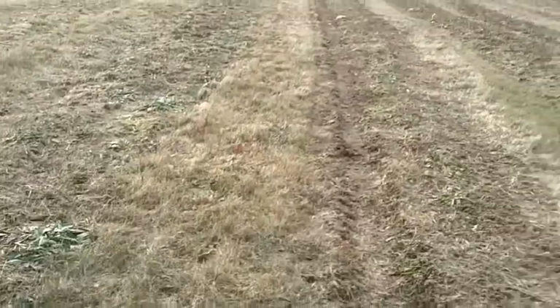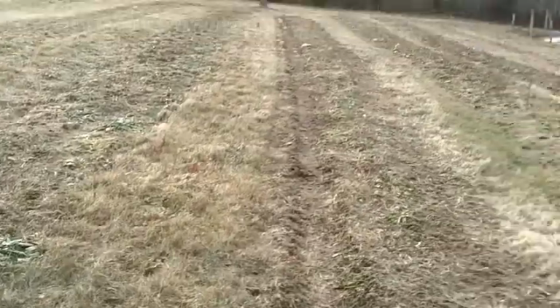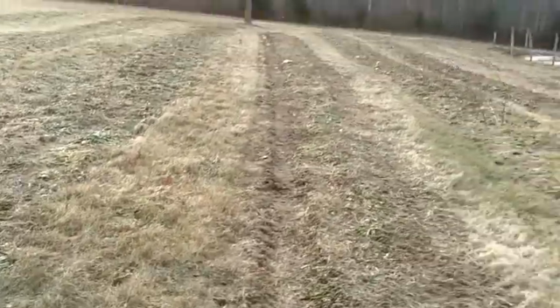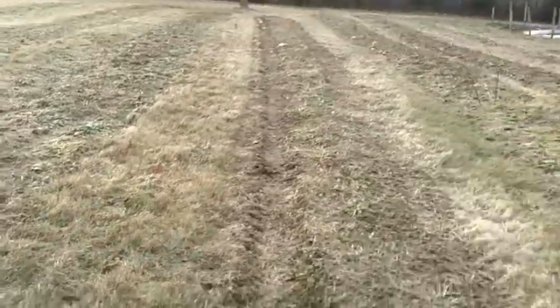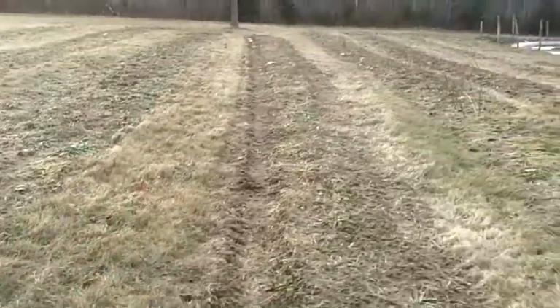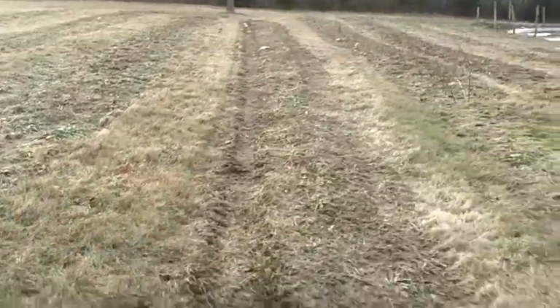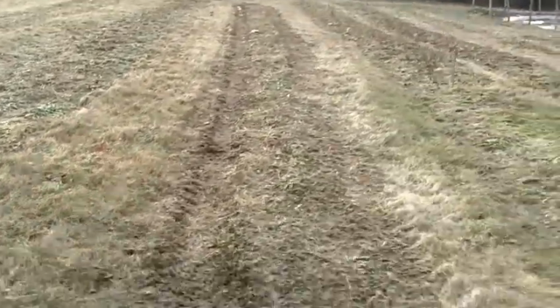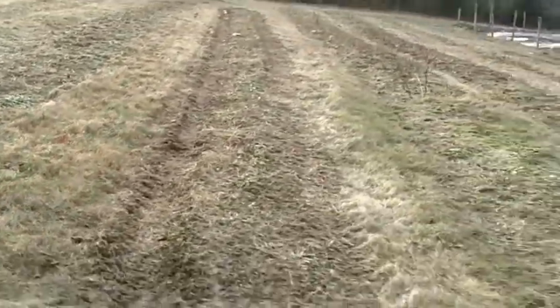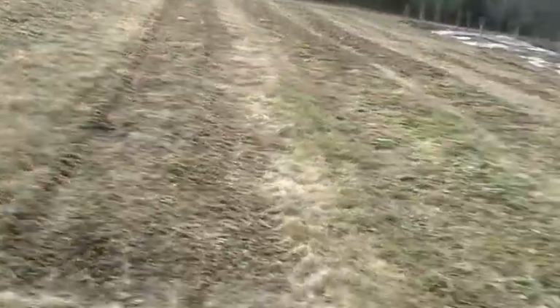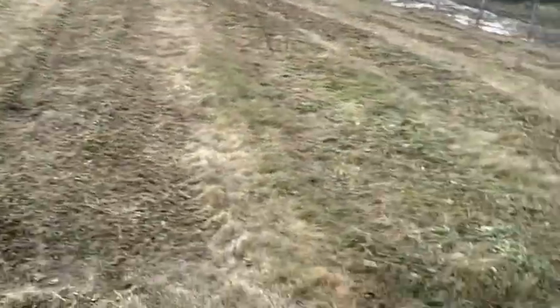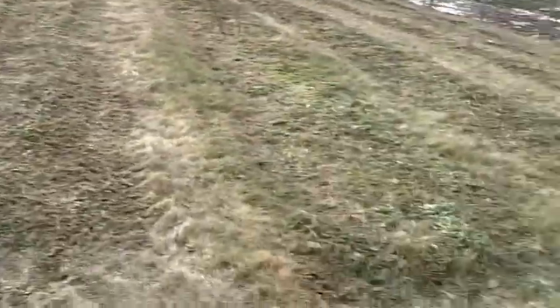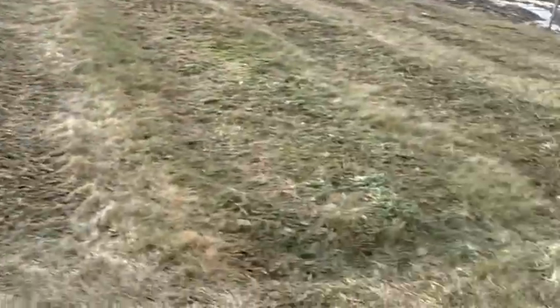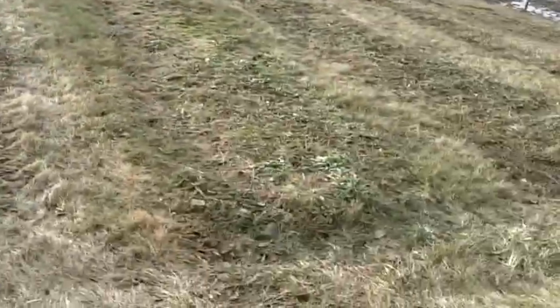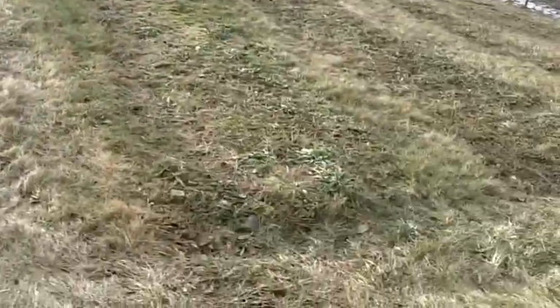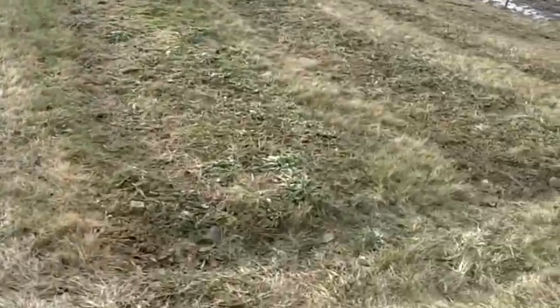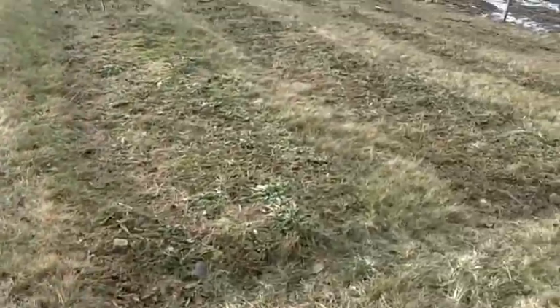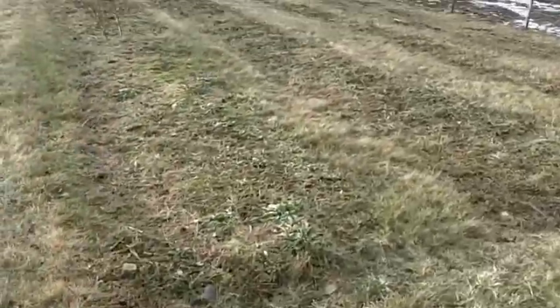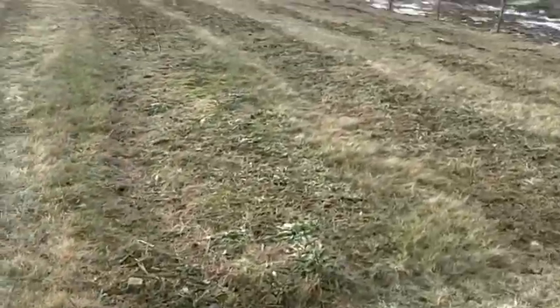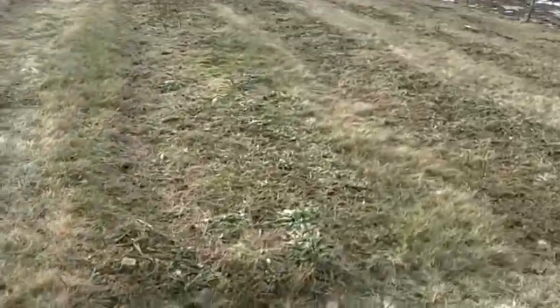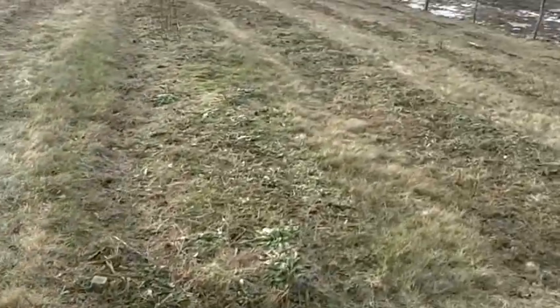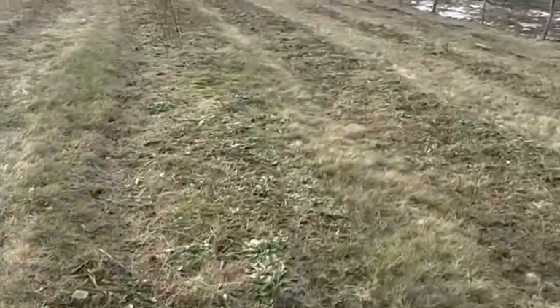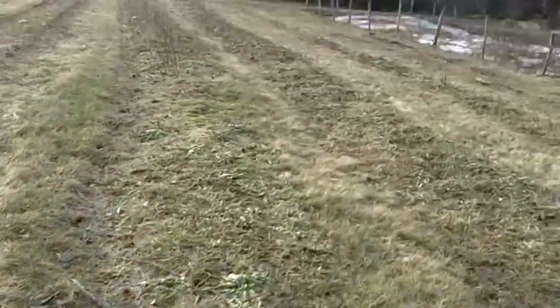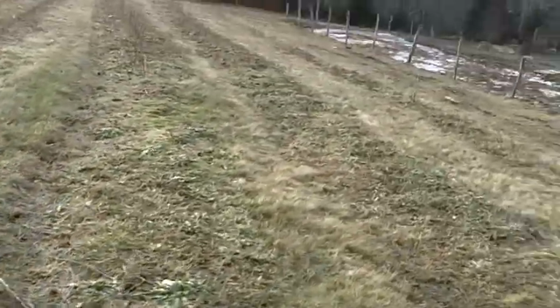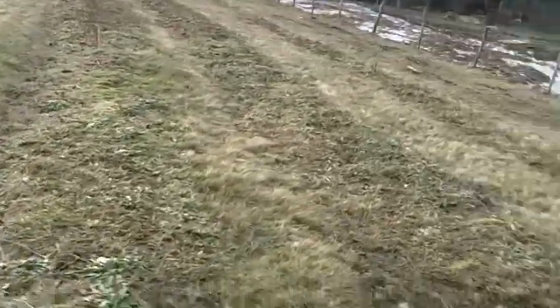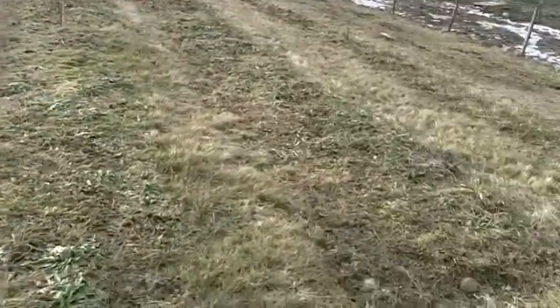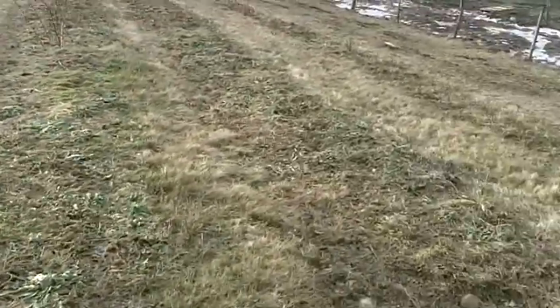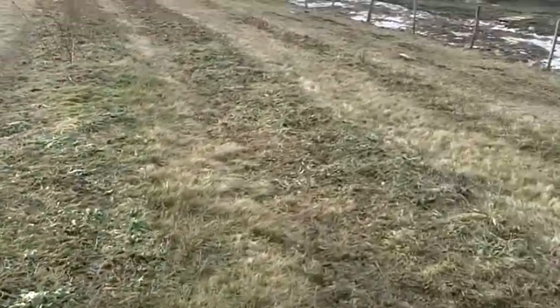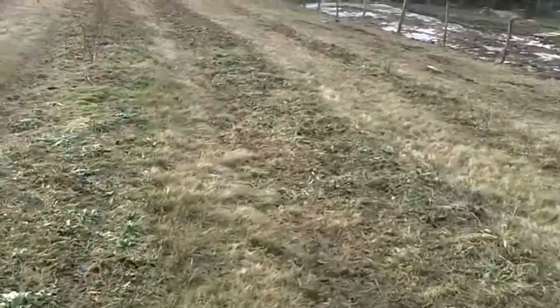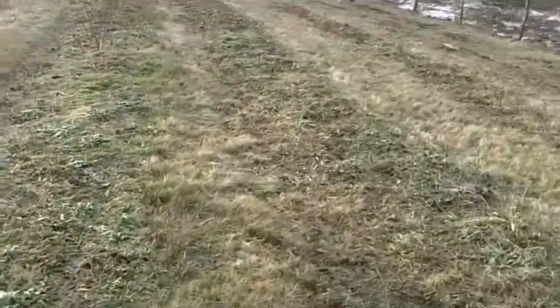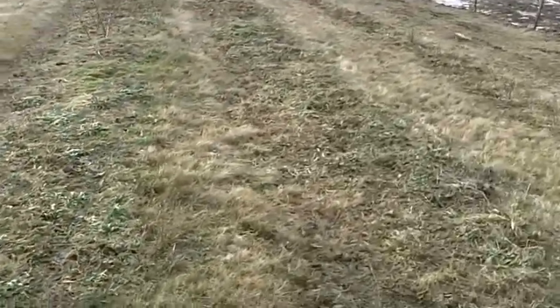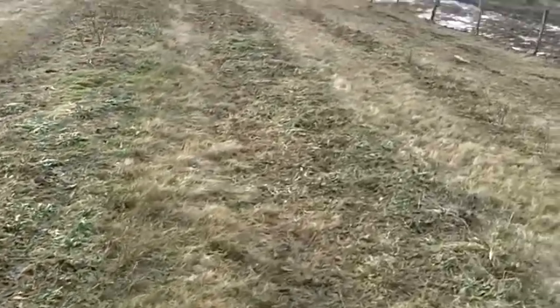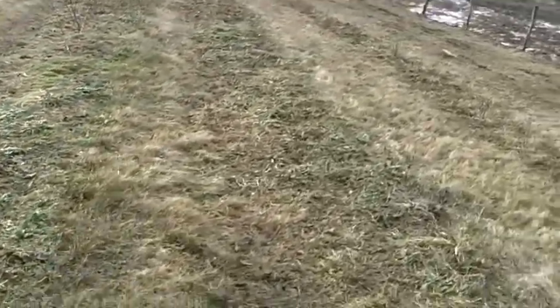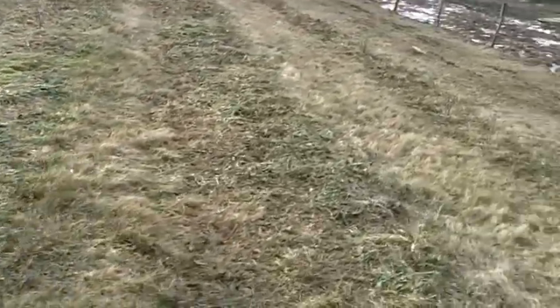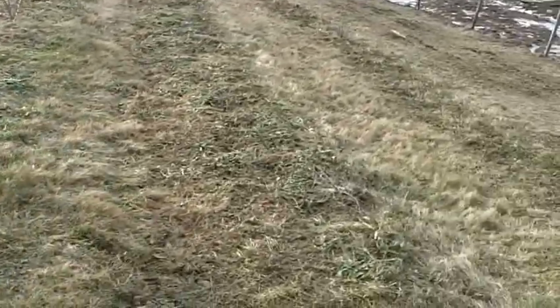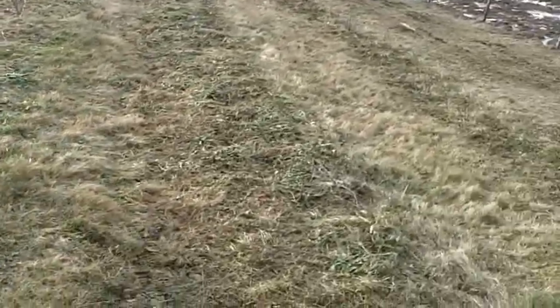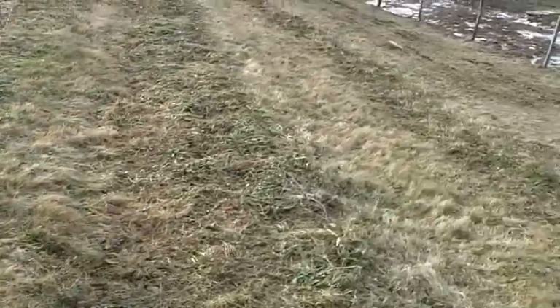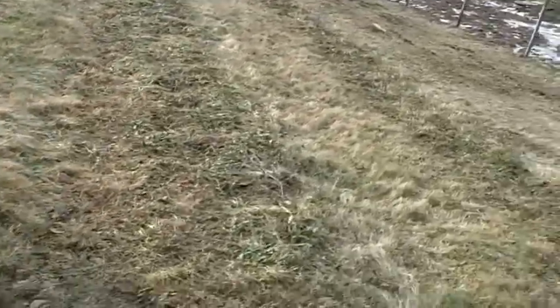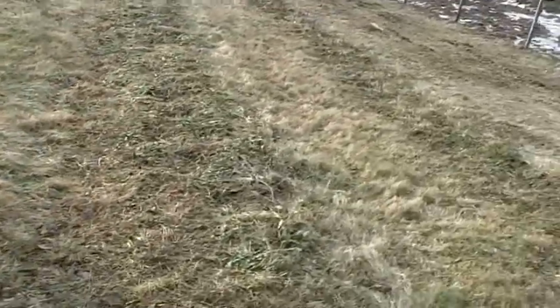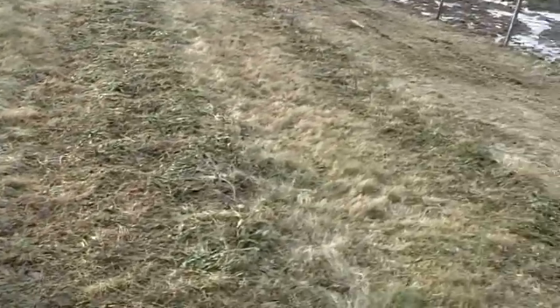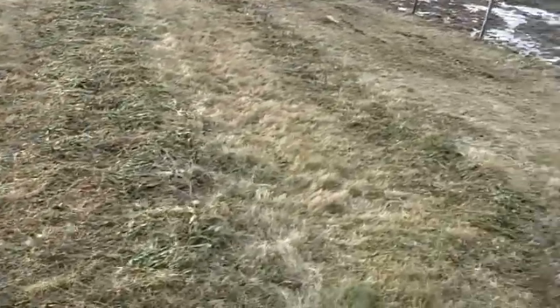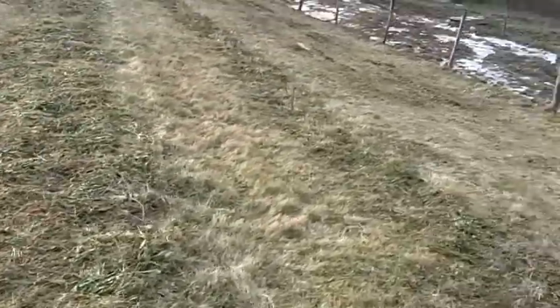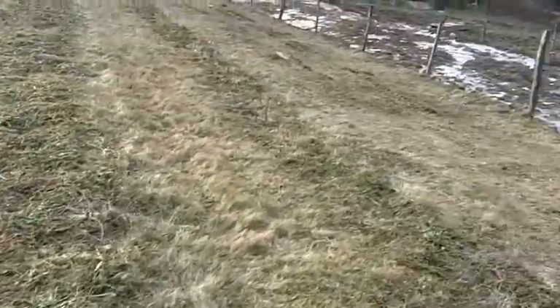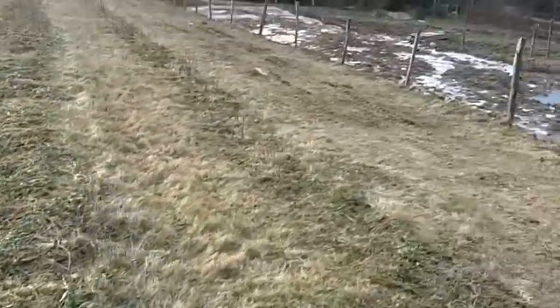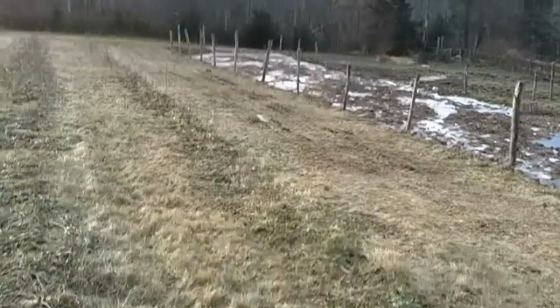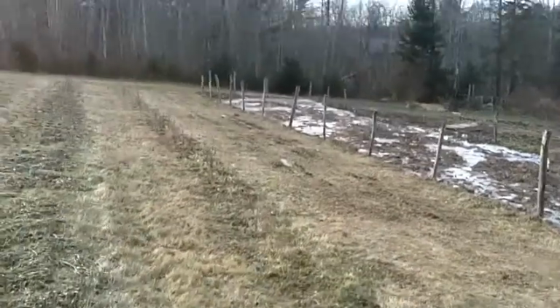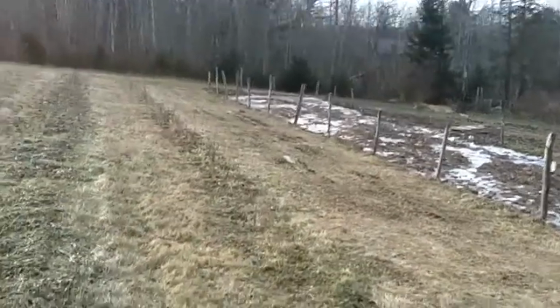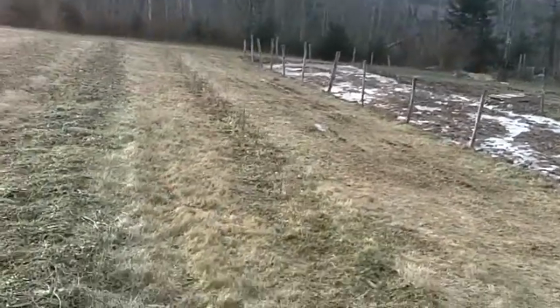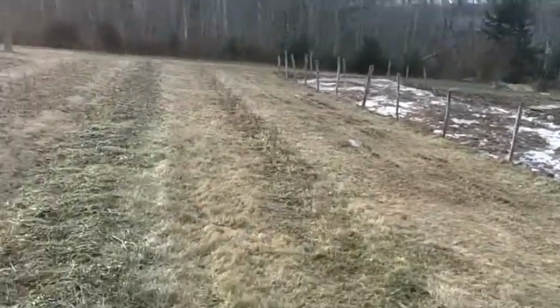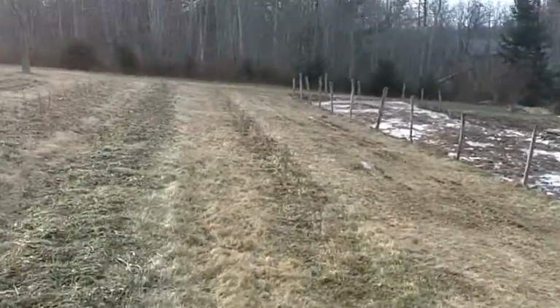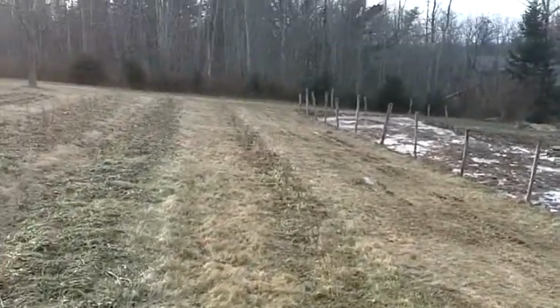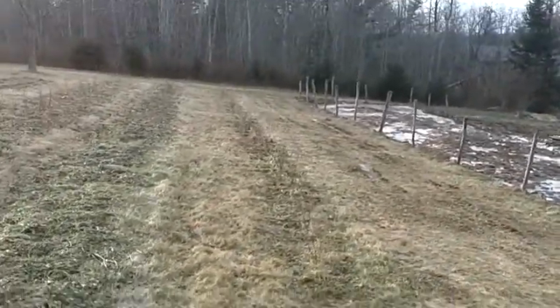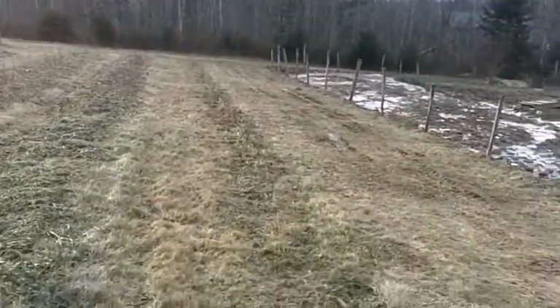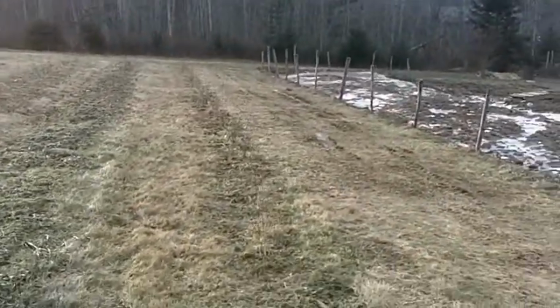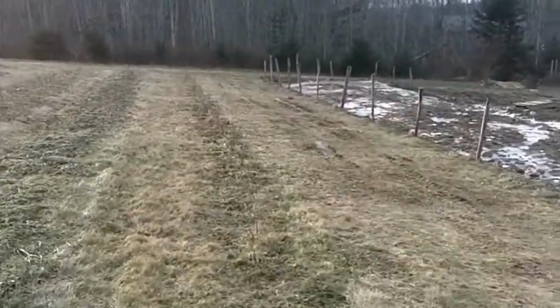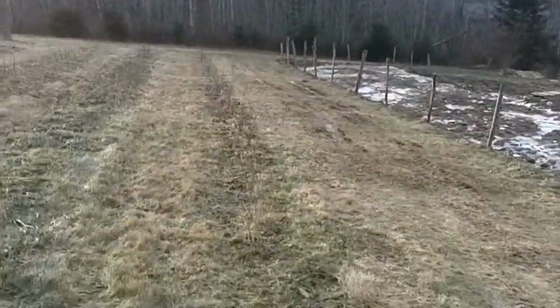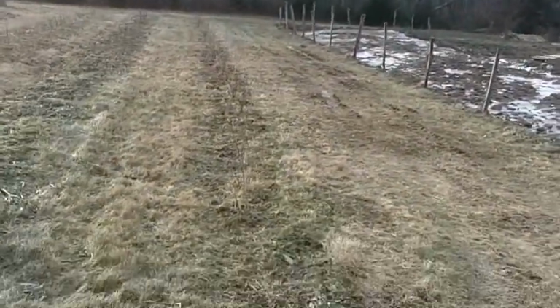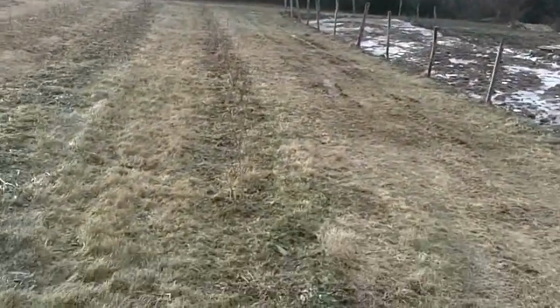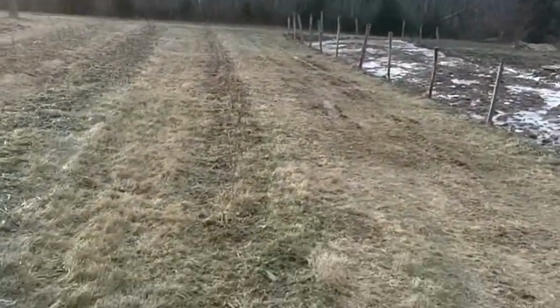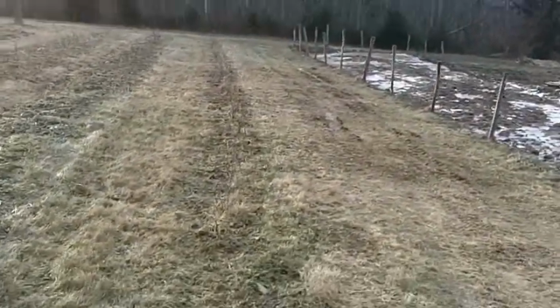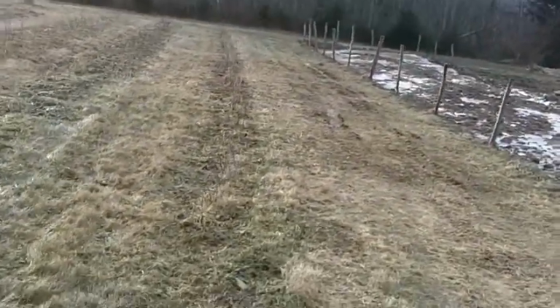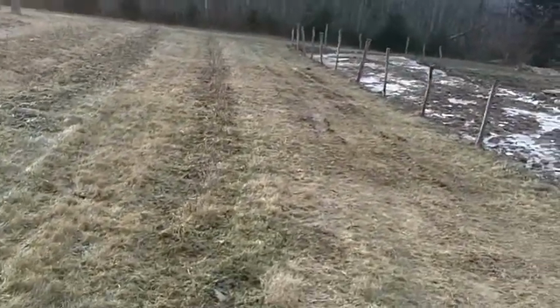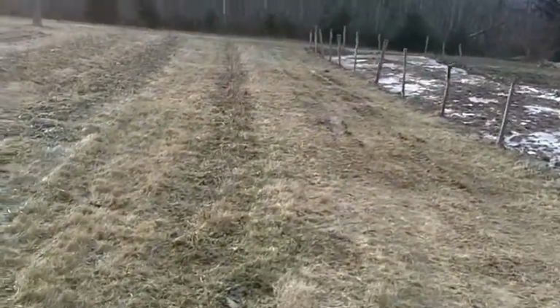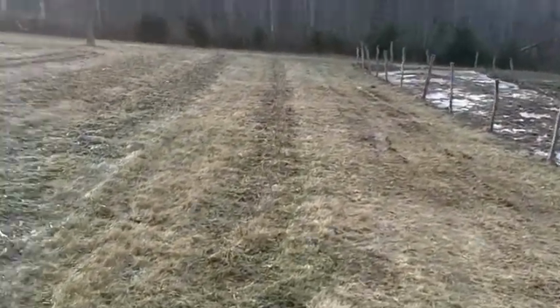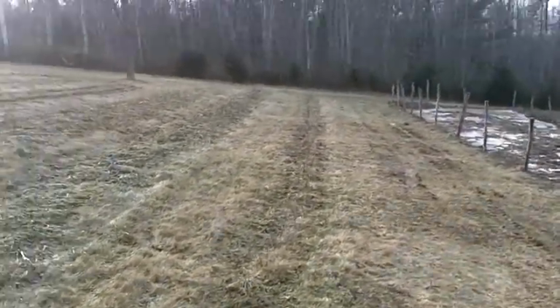I've tilled rows for the spring. I only tilled them one time, so they're just sort of defining the lines.